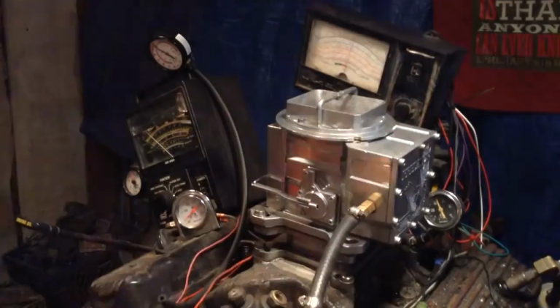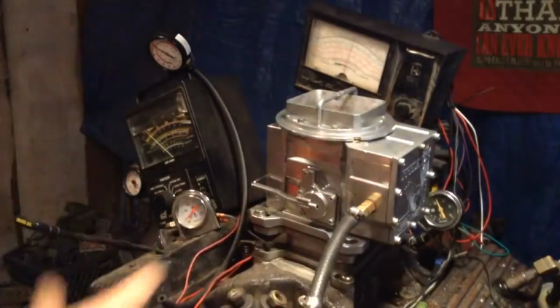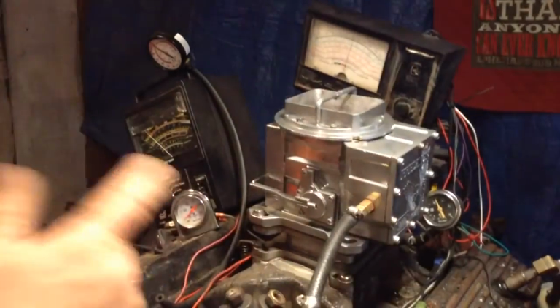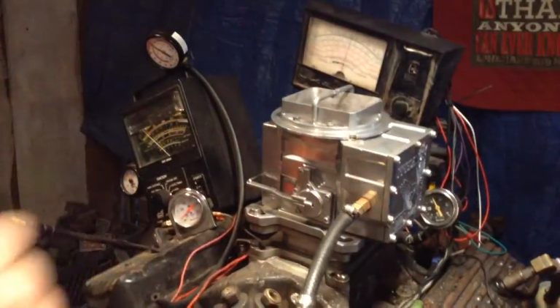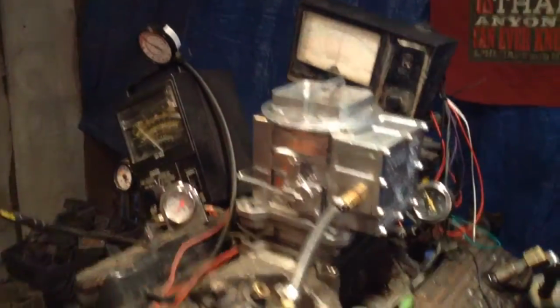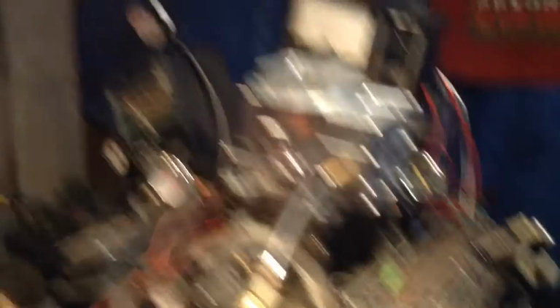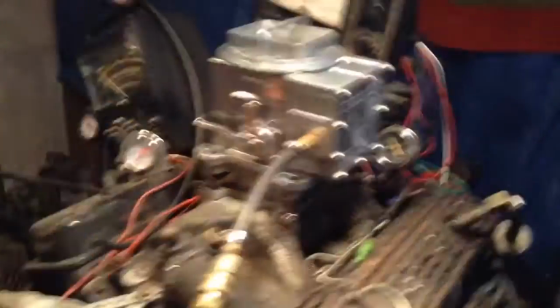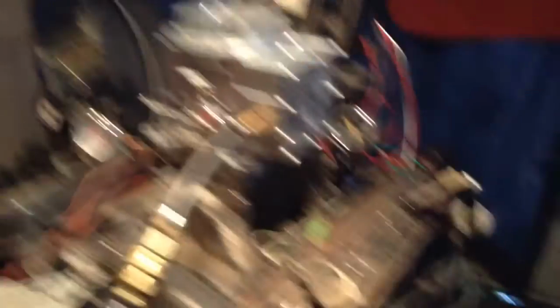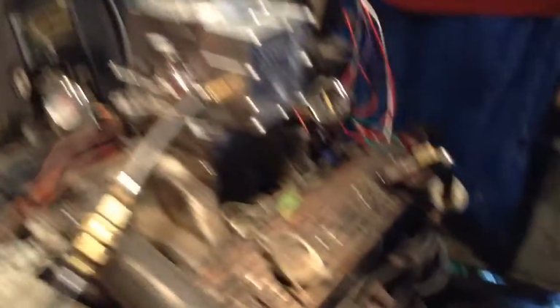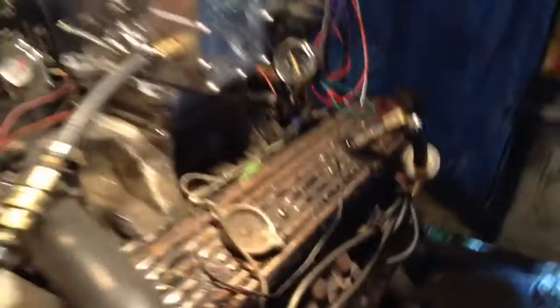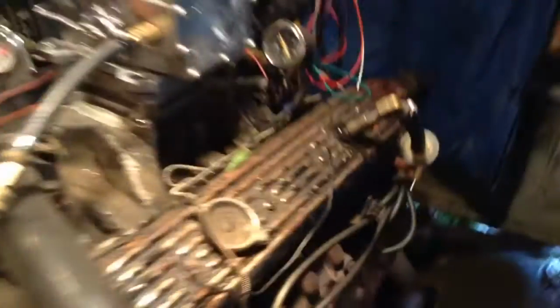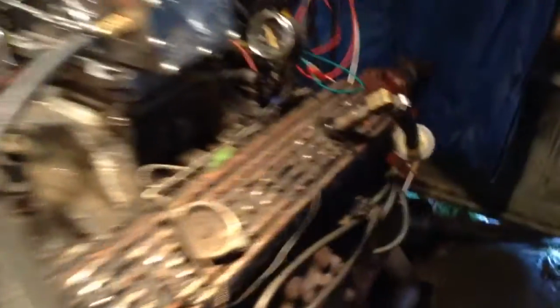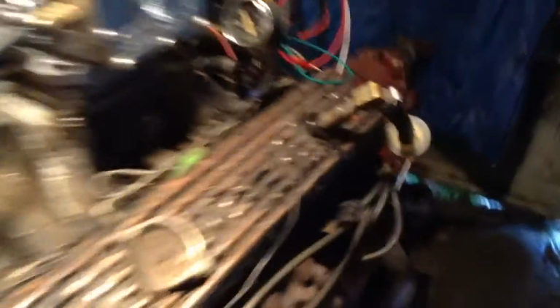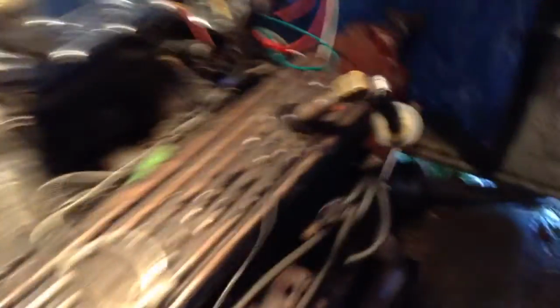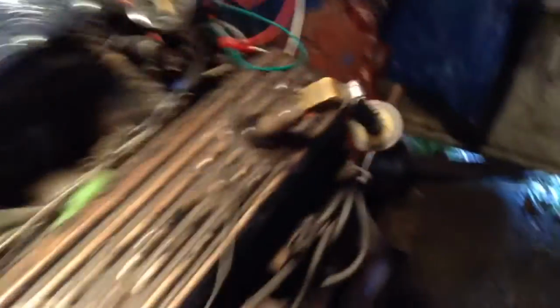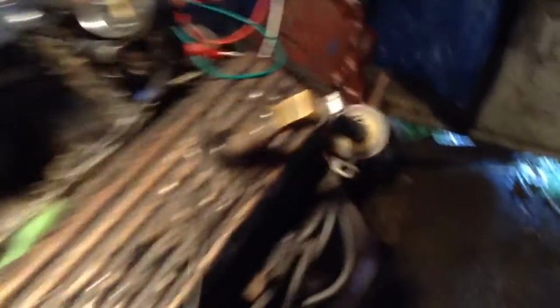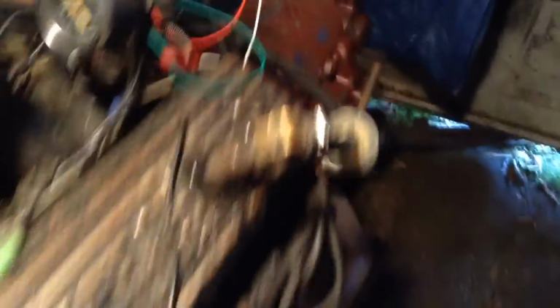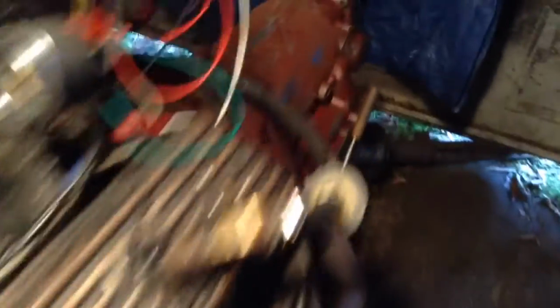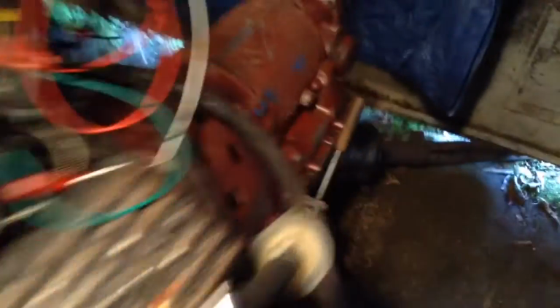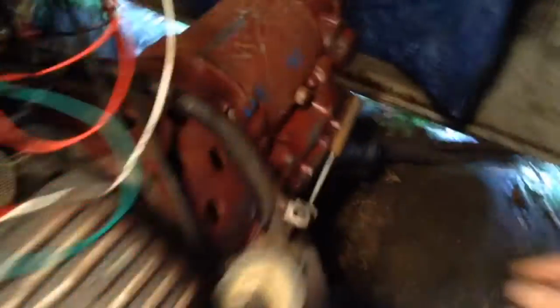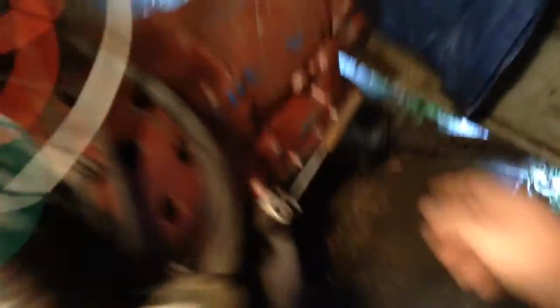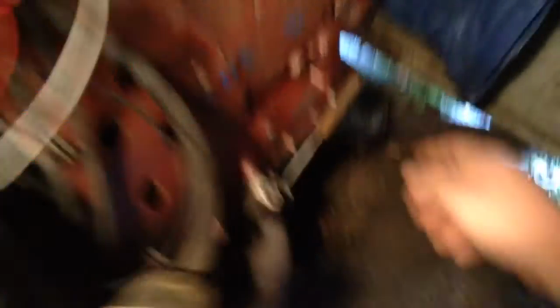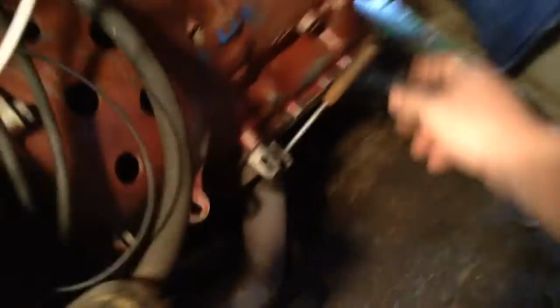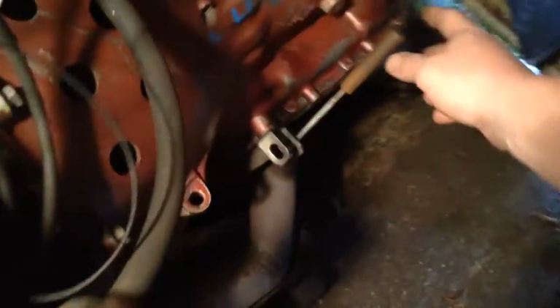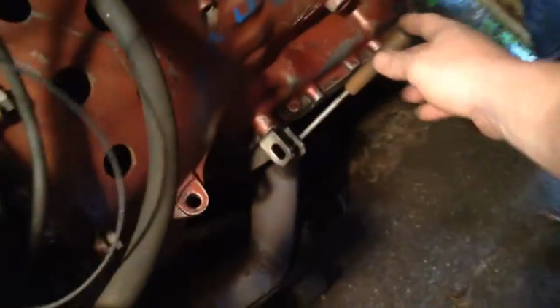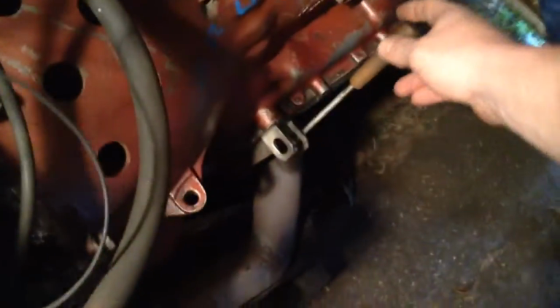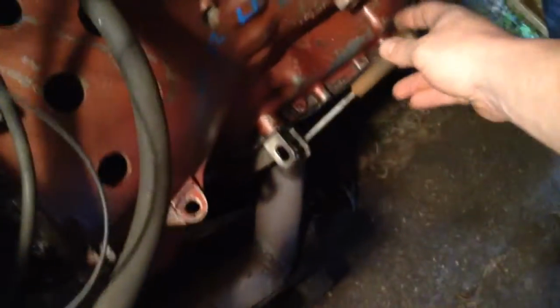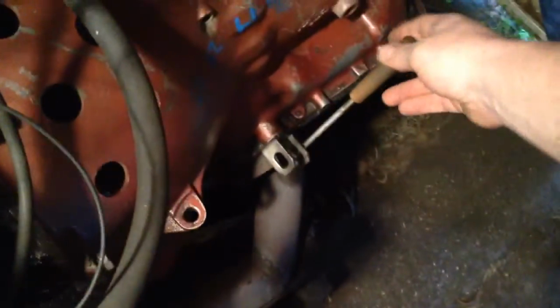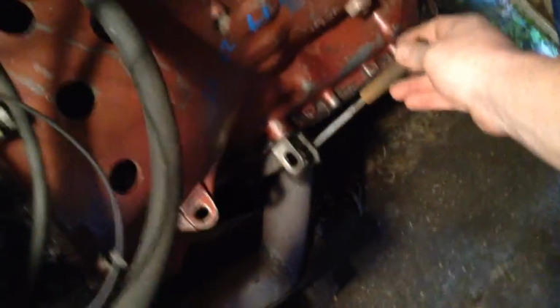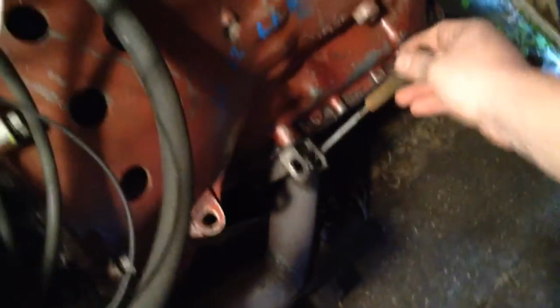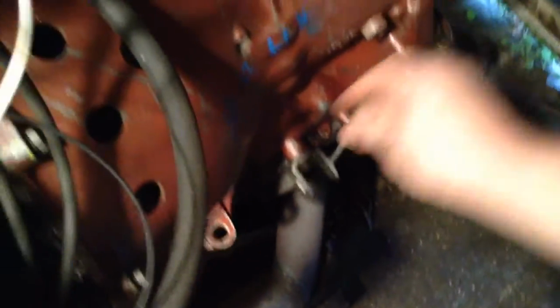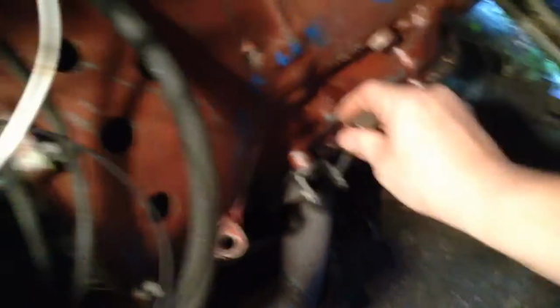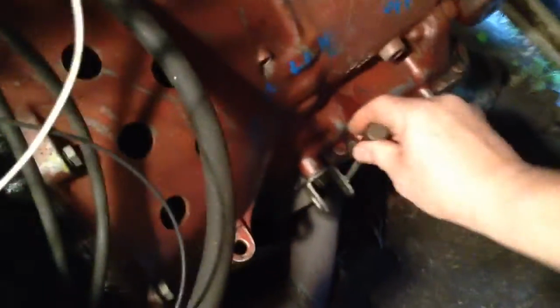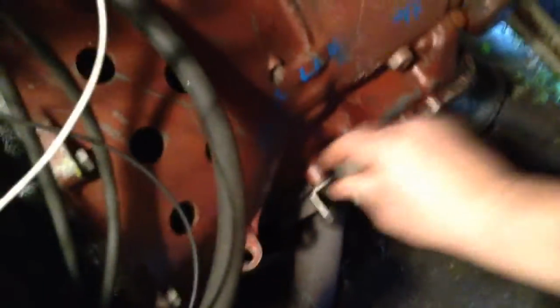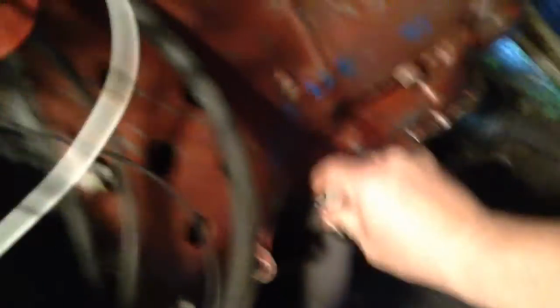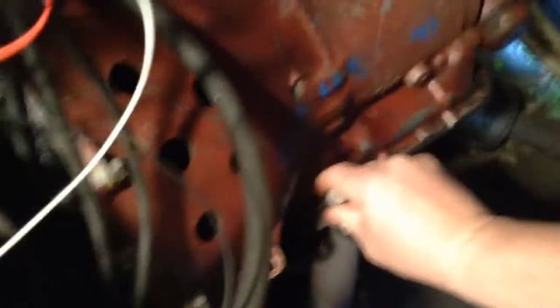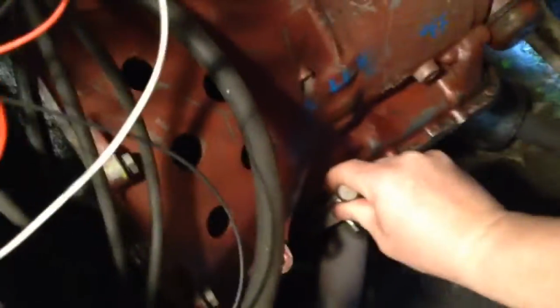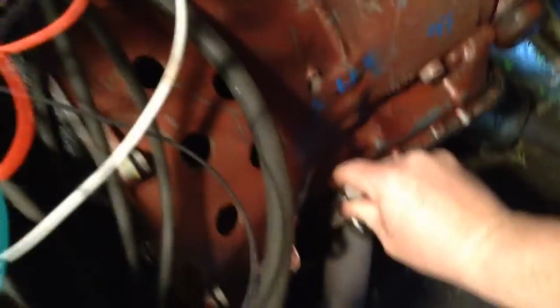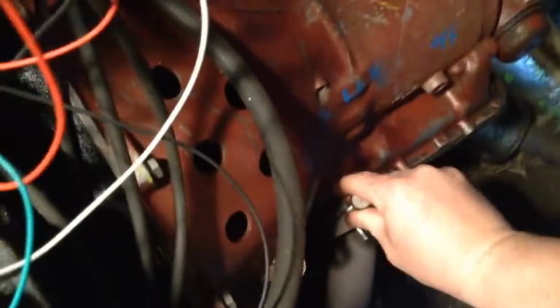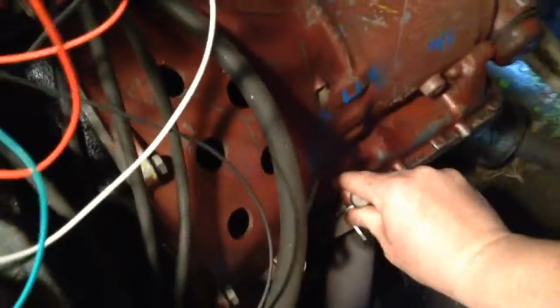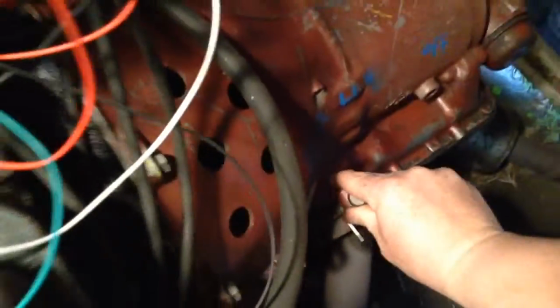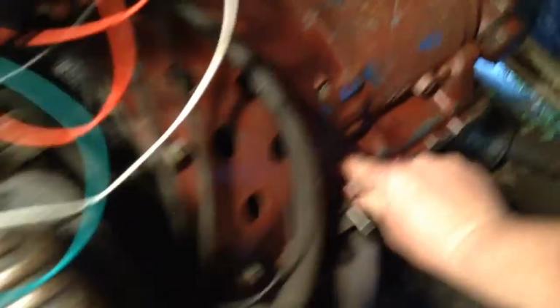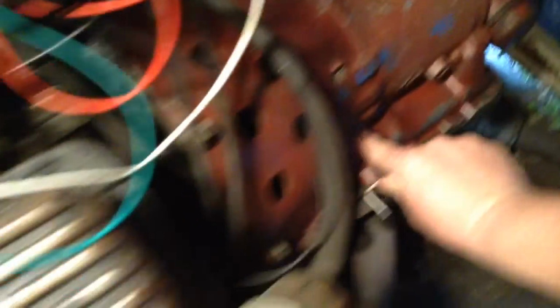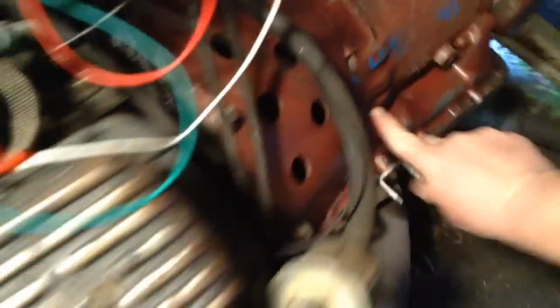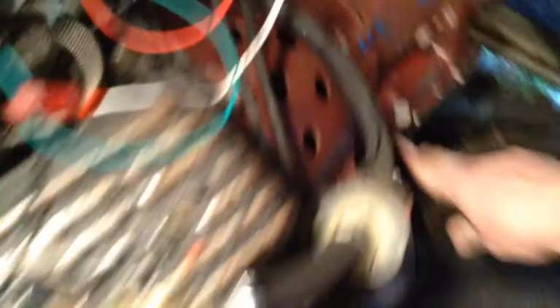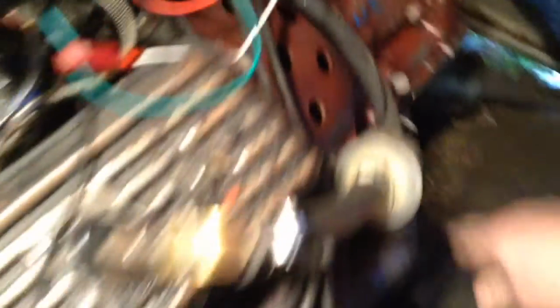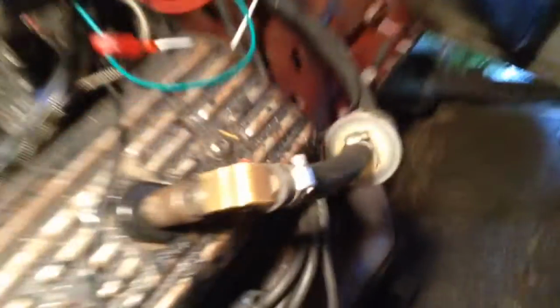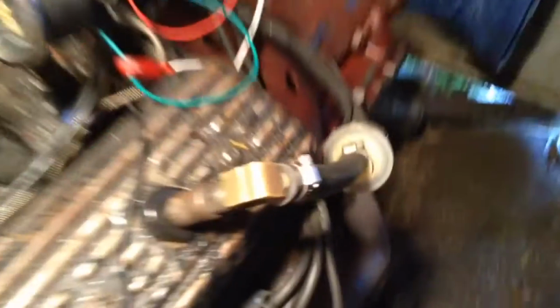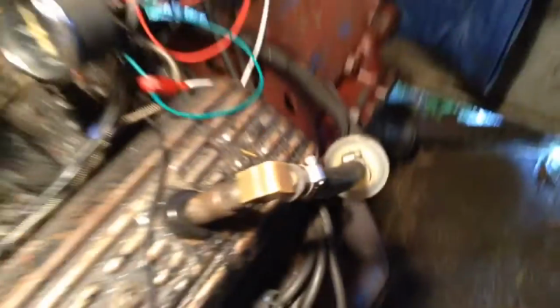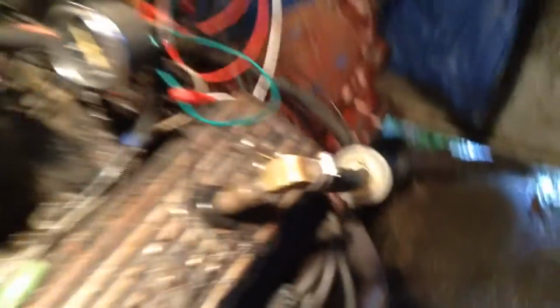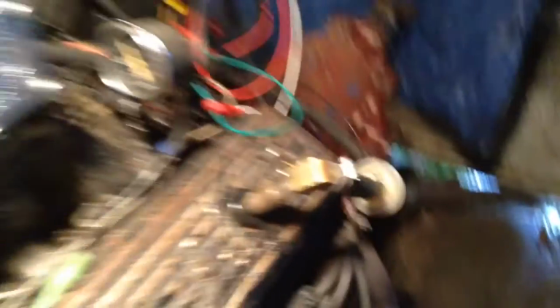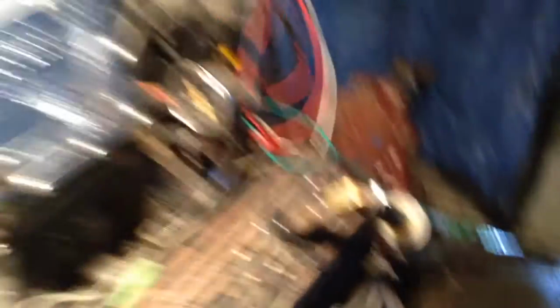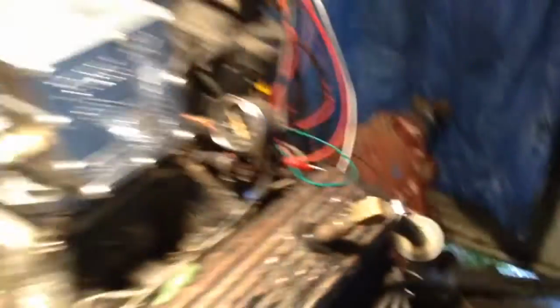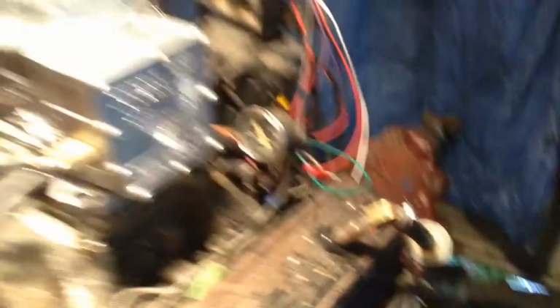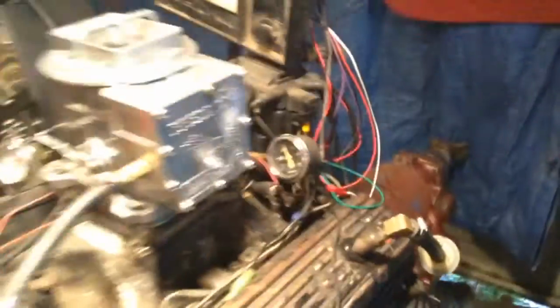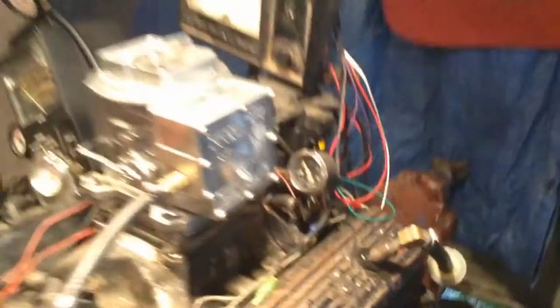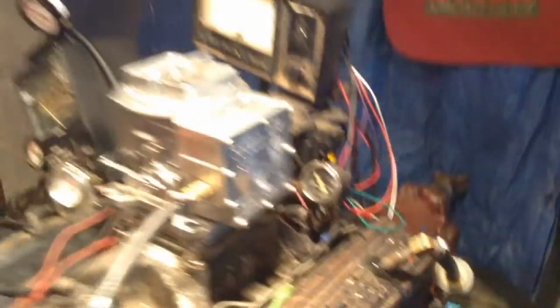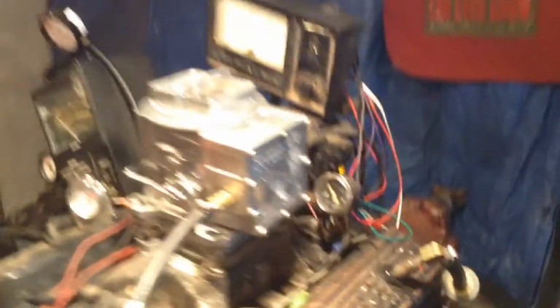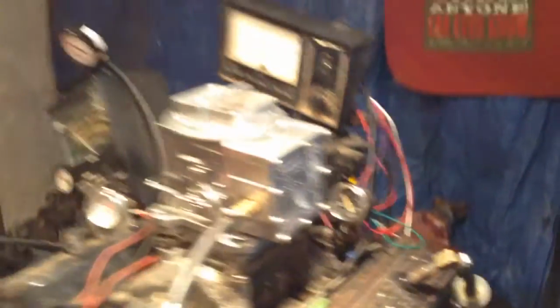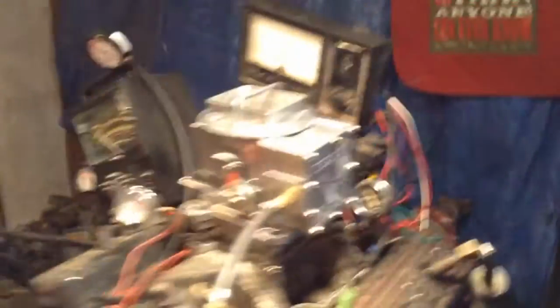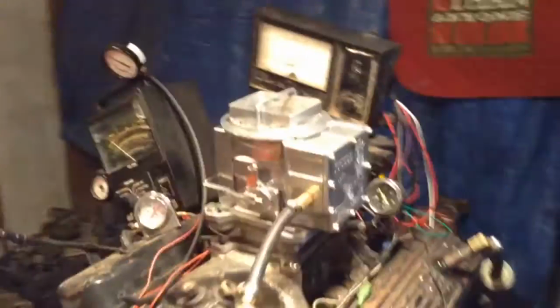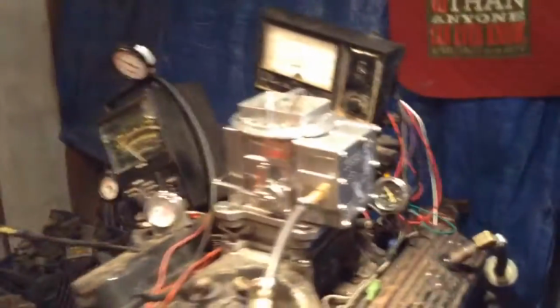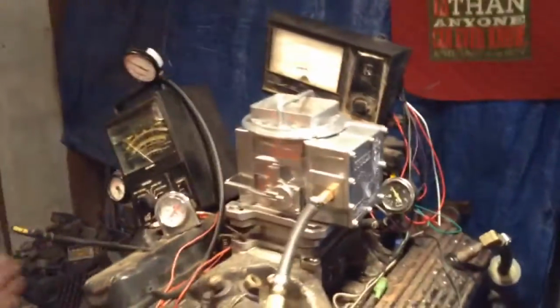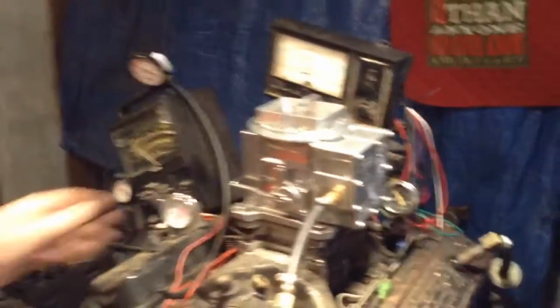Put it in gear and let's see what we pull under load. It sure does look good, looks real good.